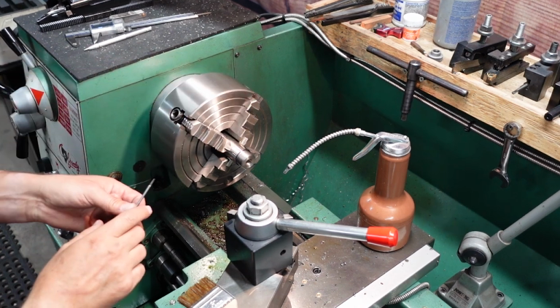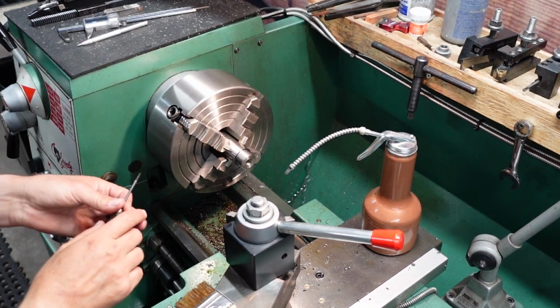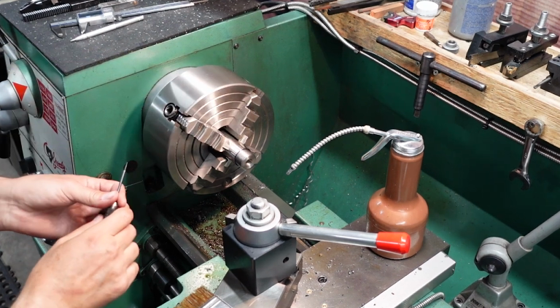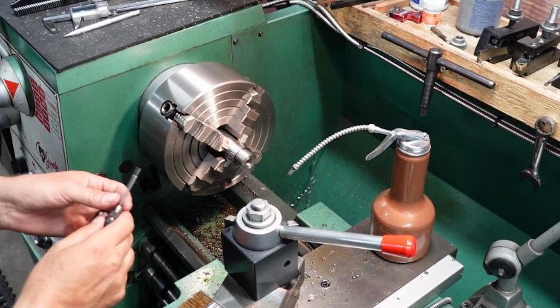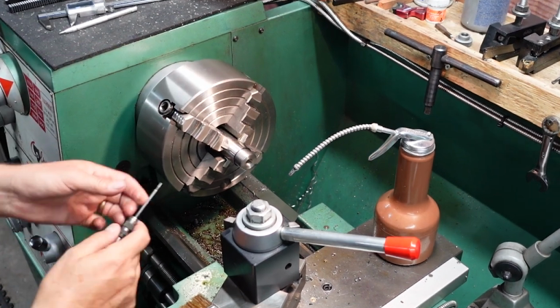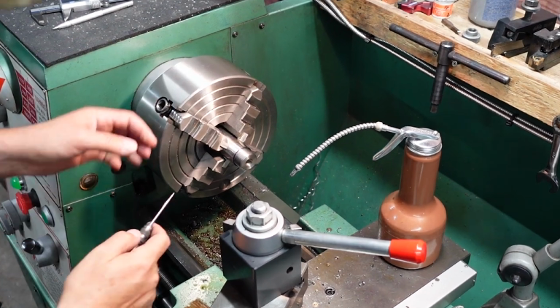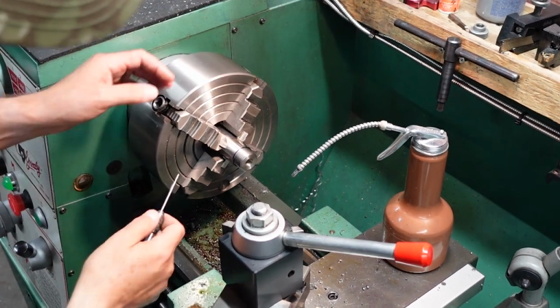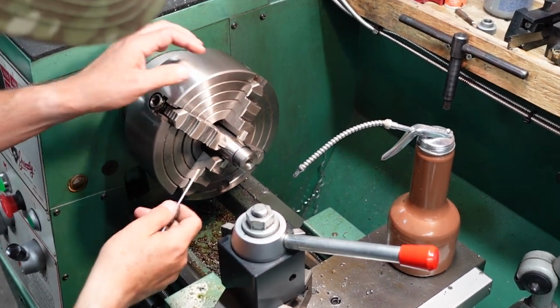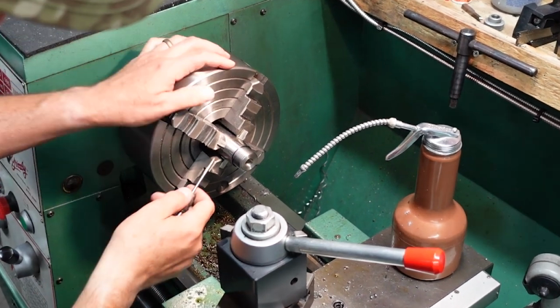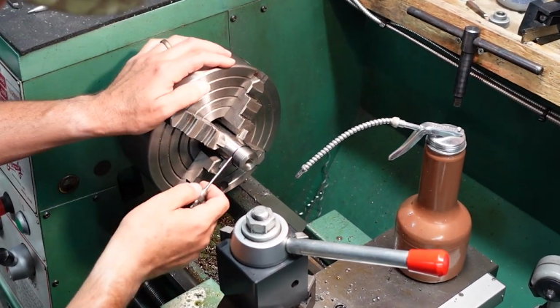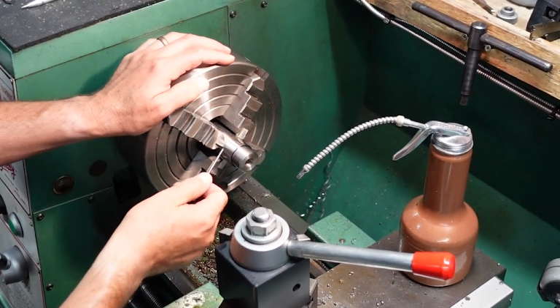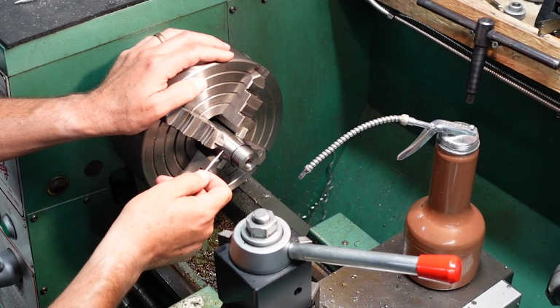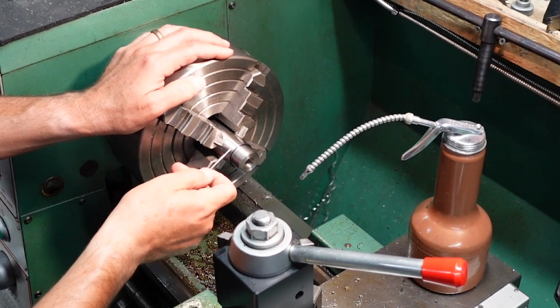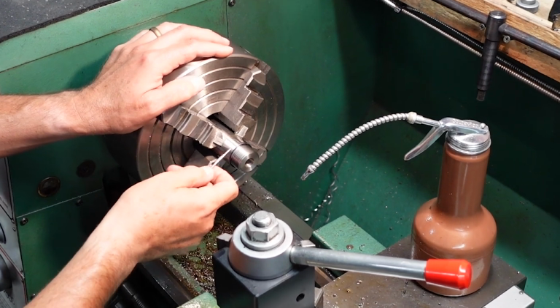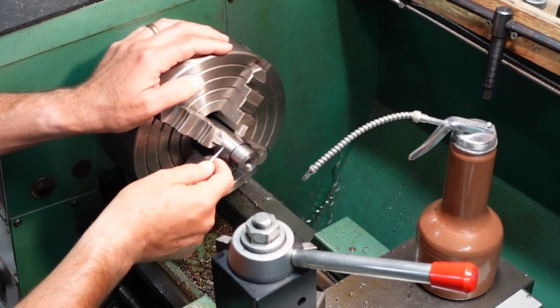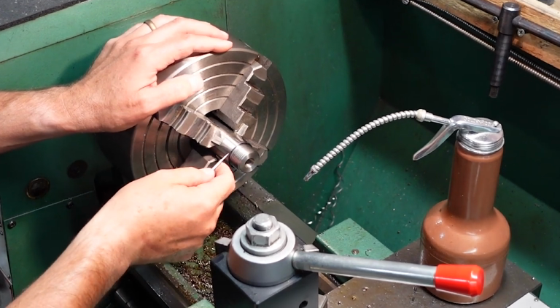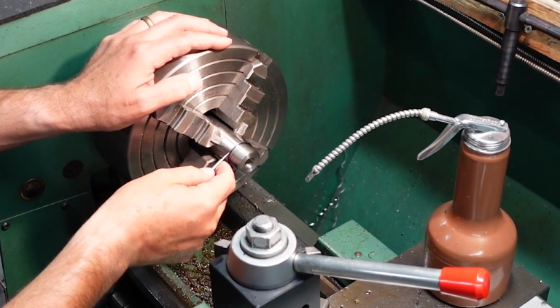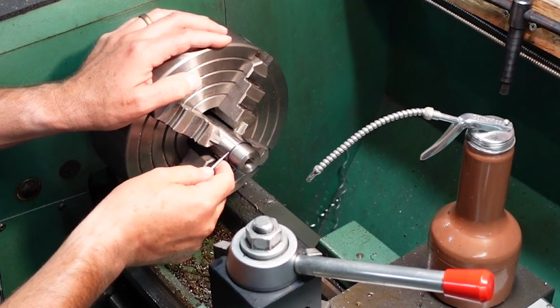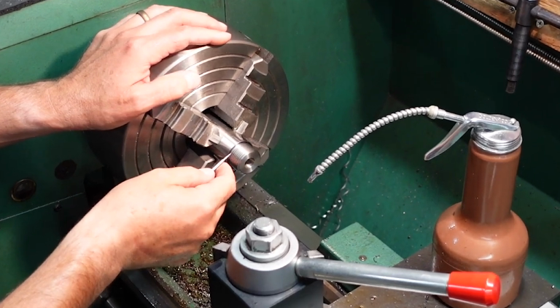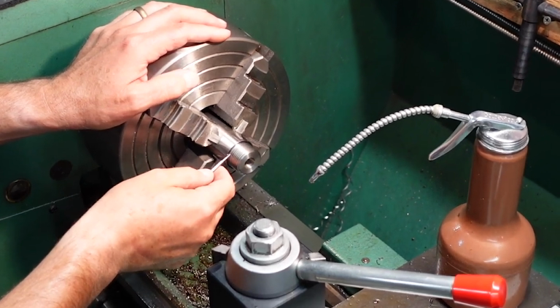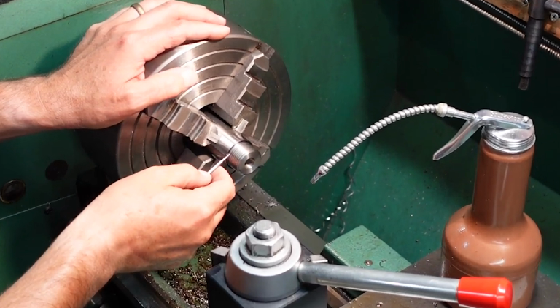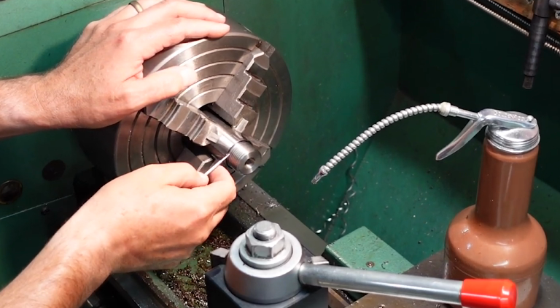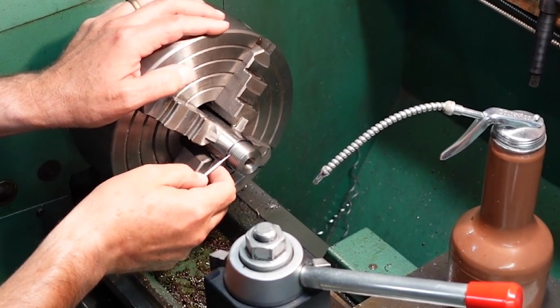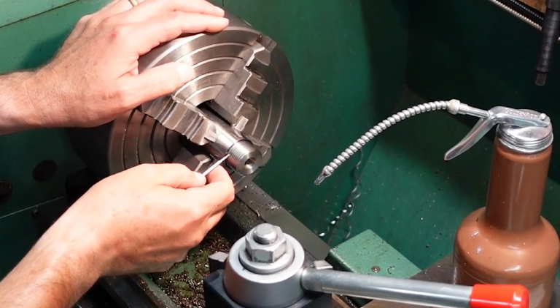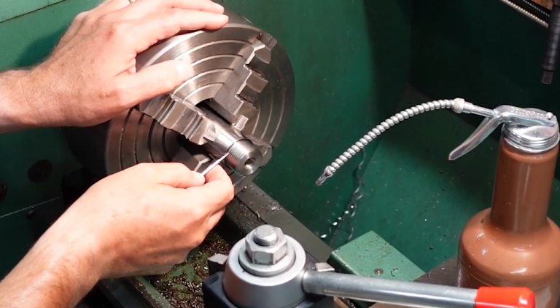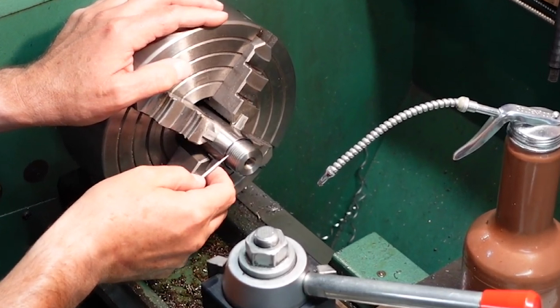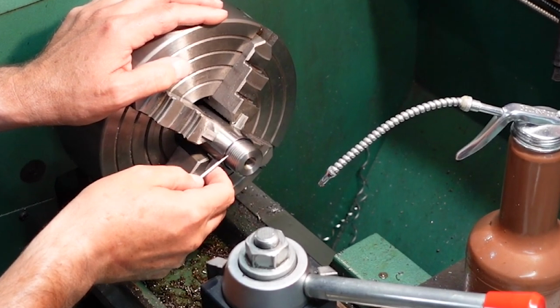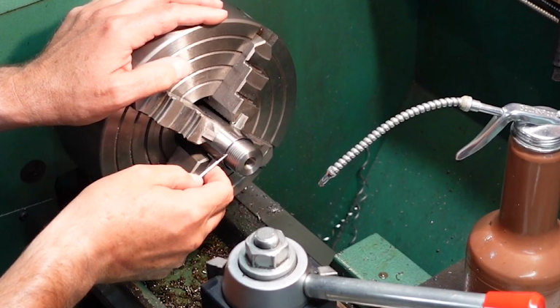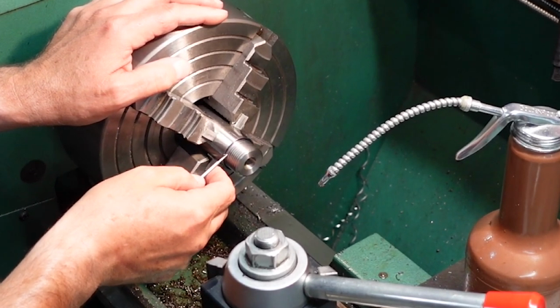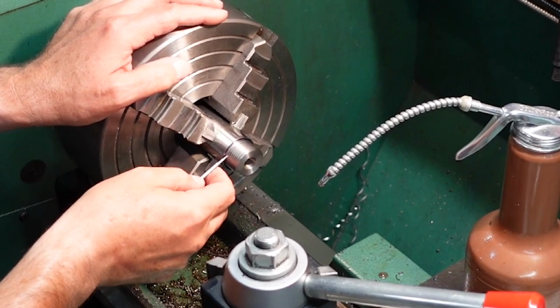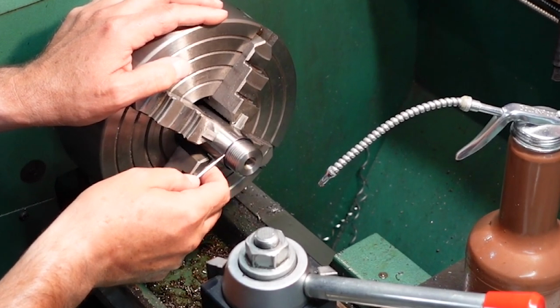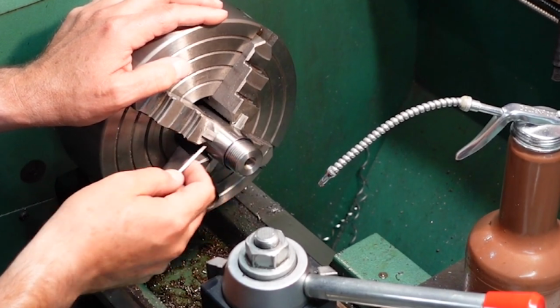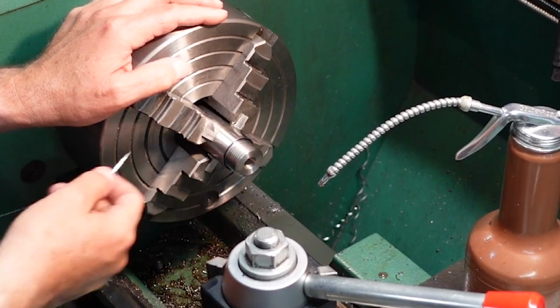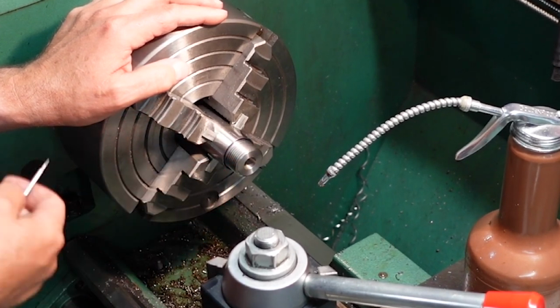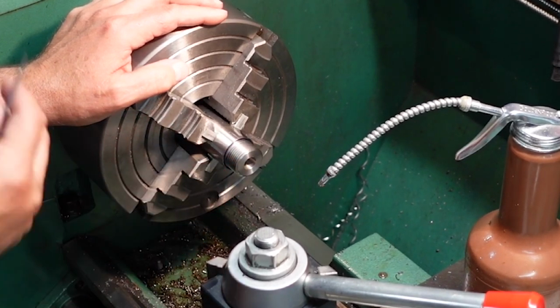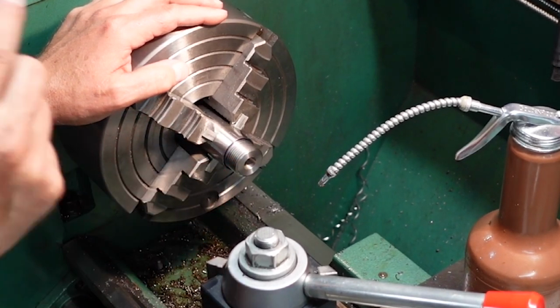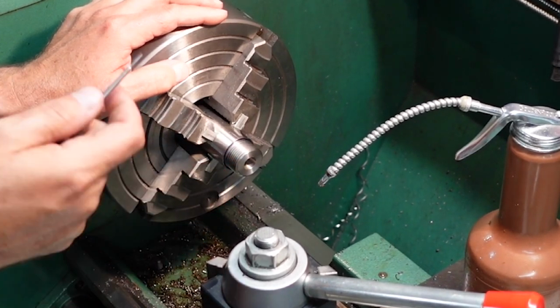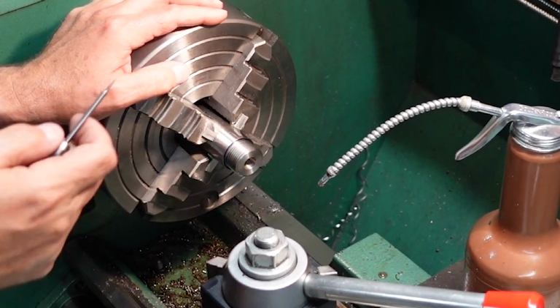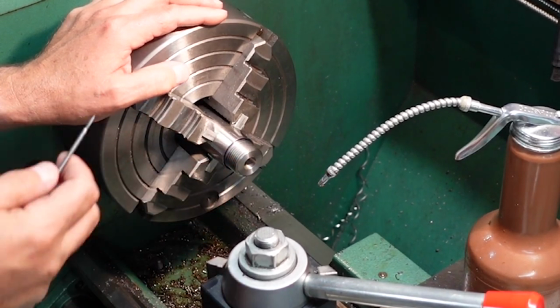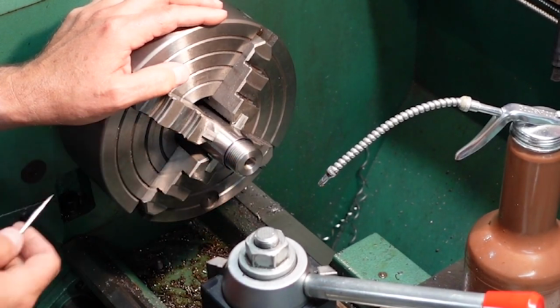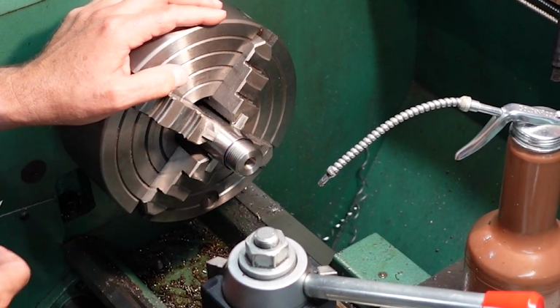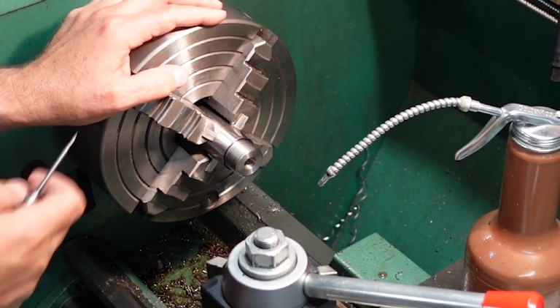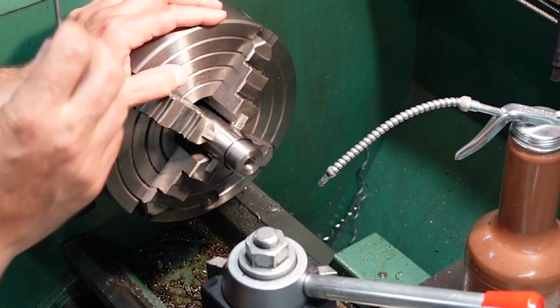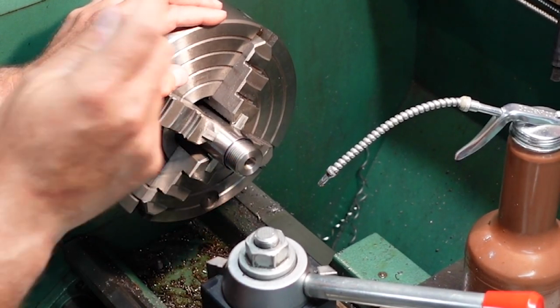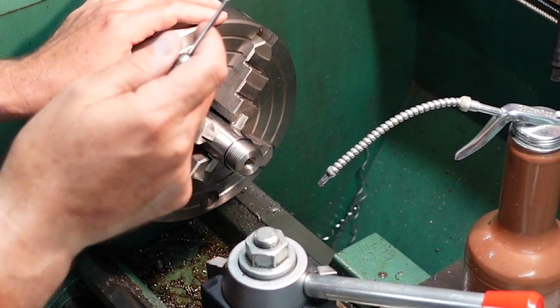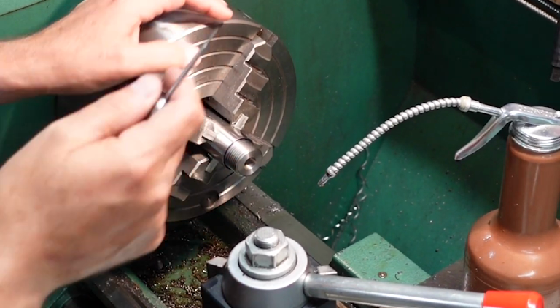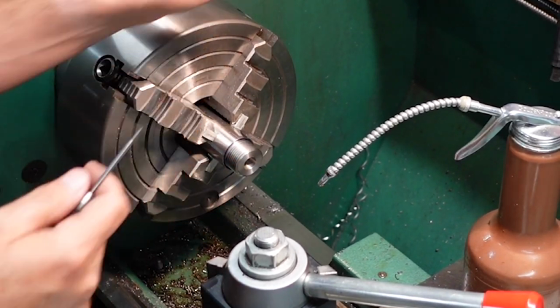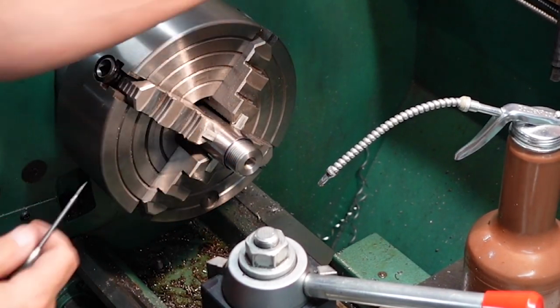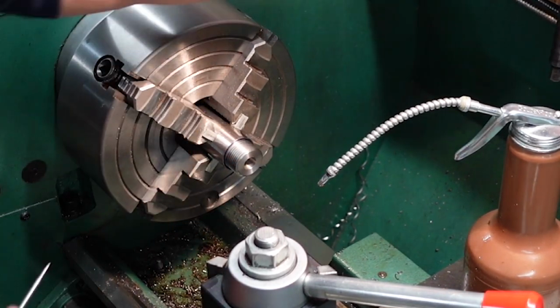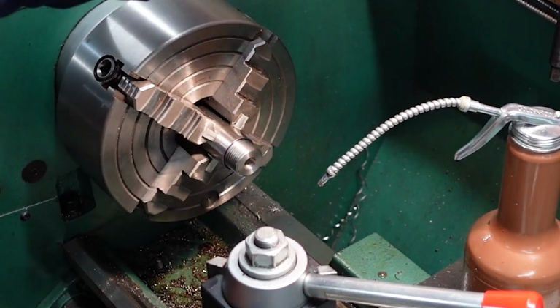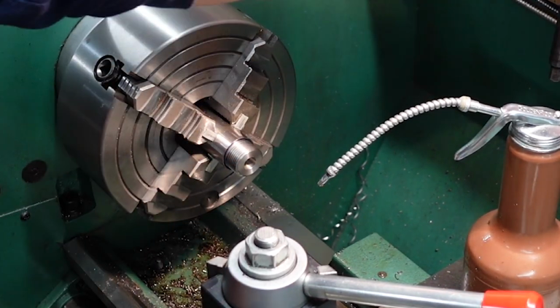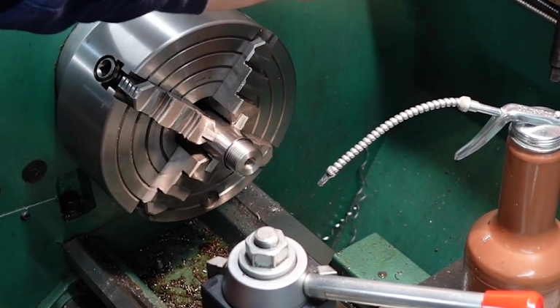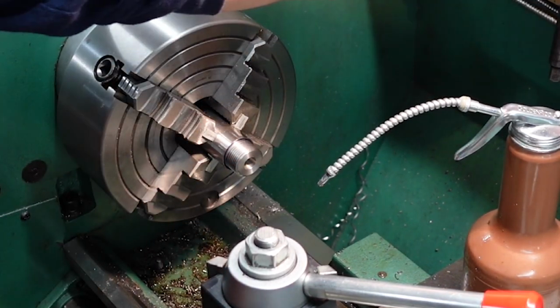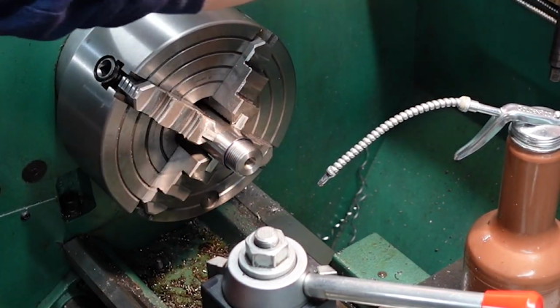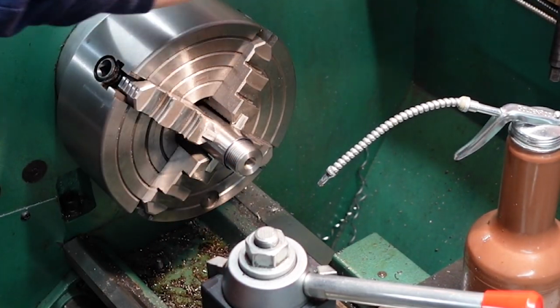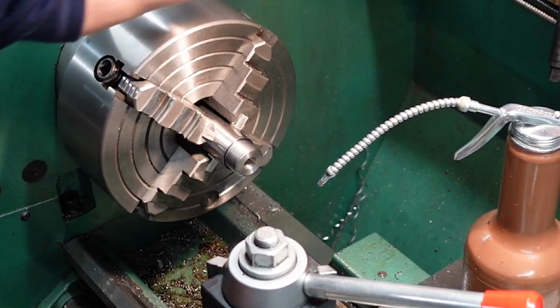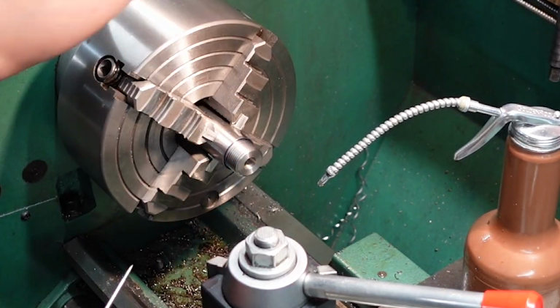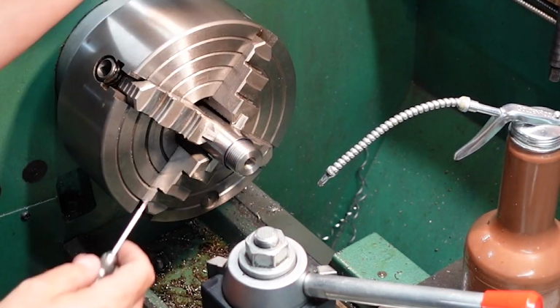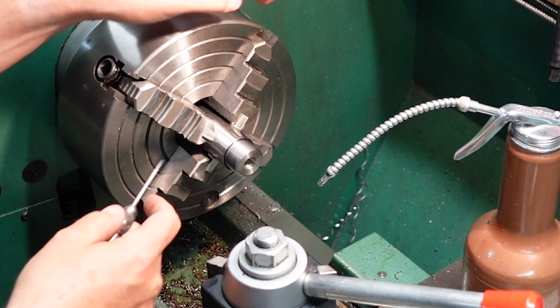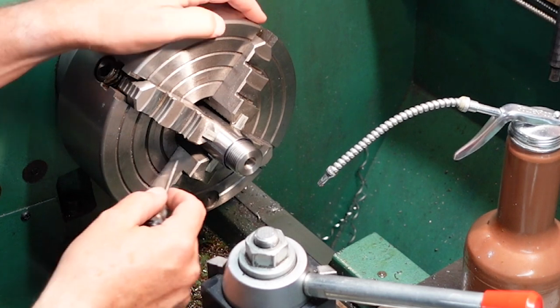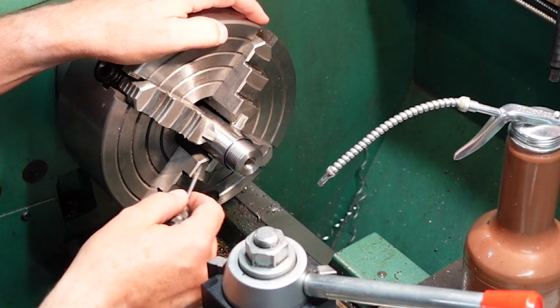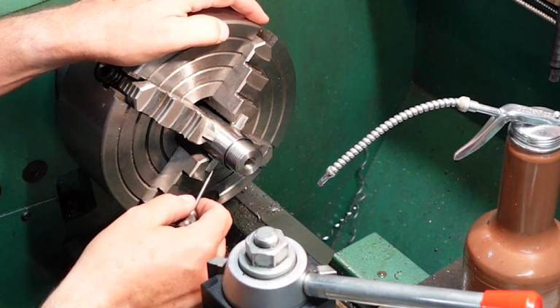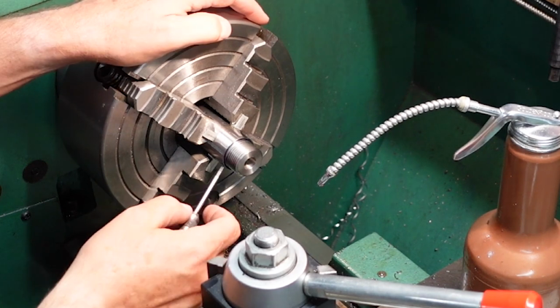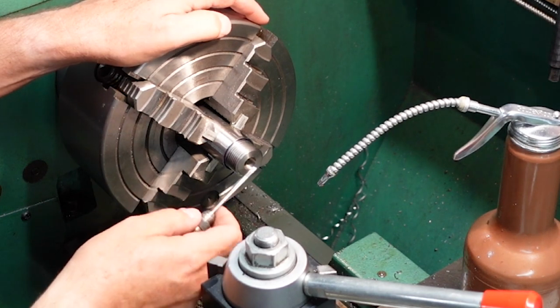I've come in here and I've cut this relief cut with my parting tool. You have a certain width of parting tool that I use for that.